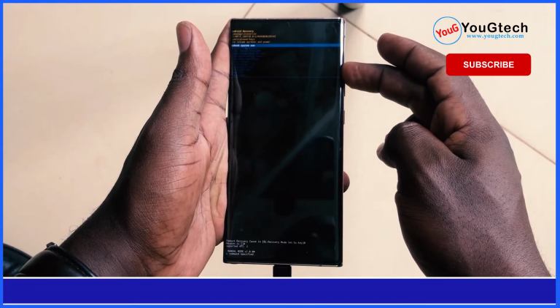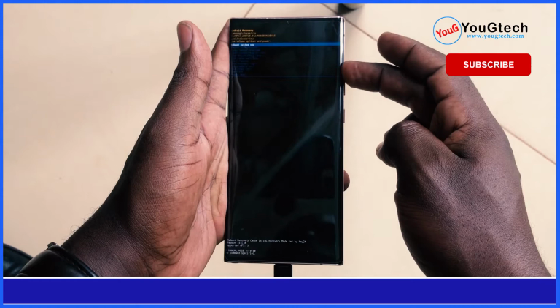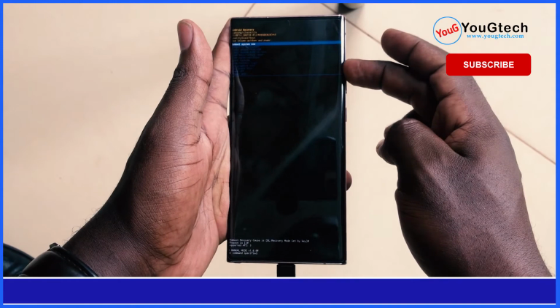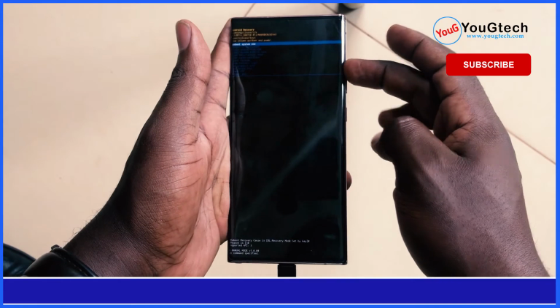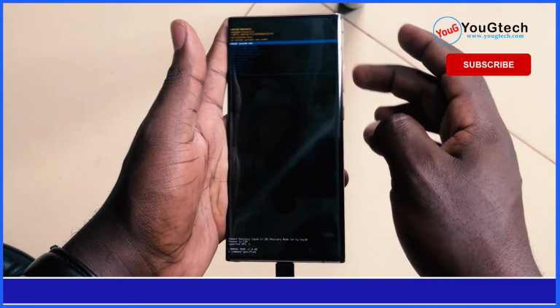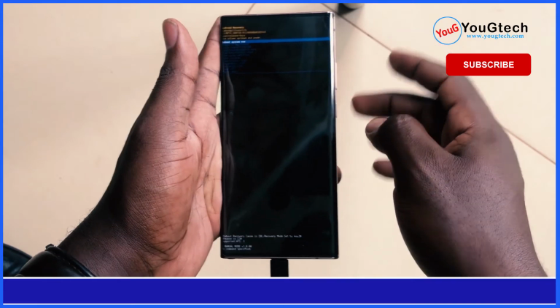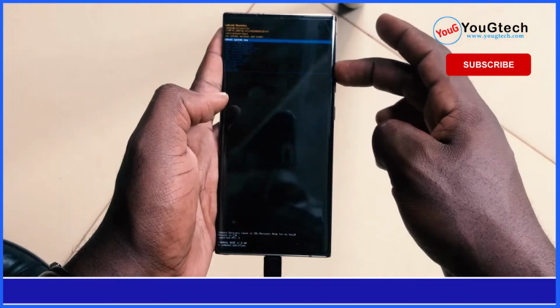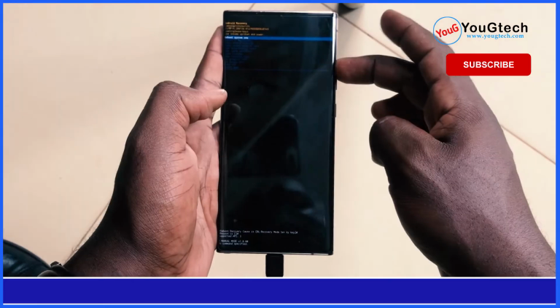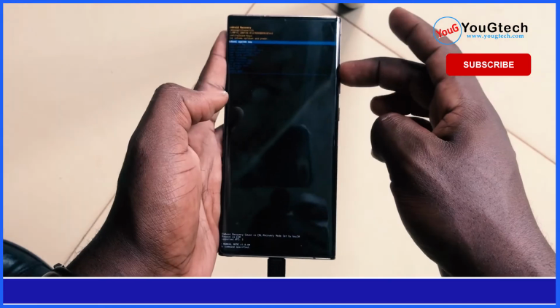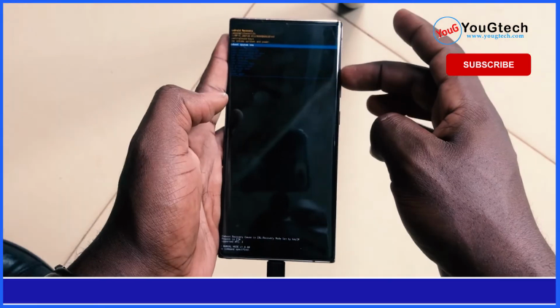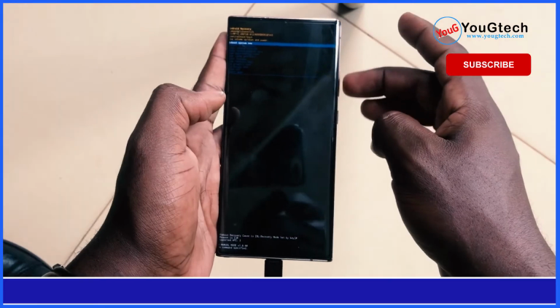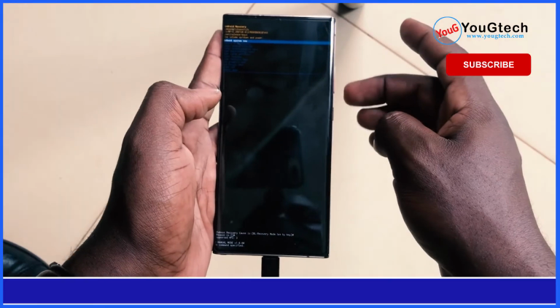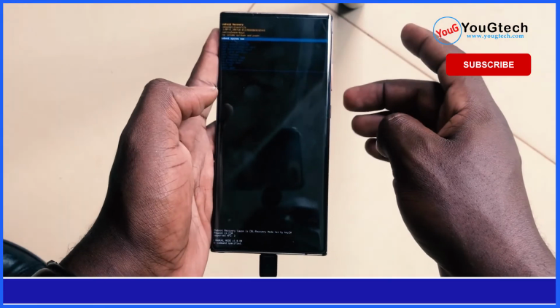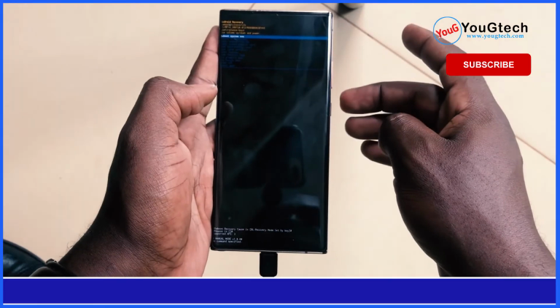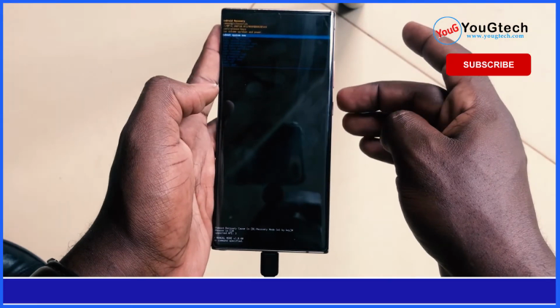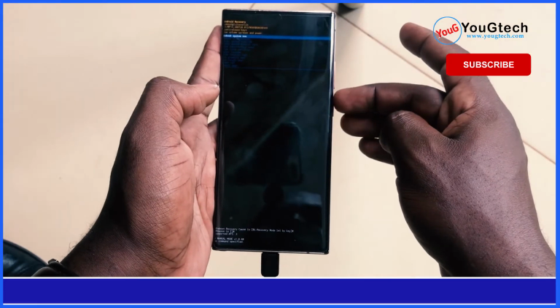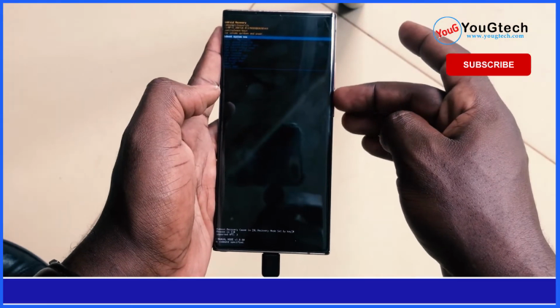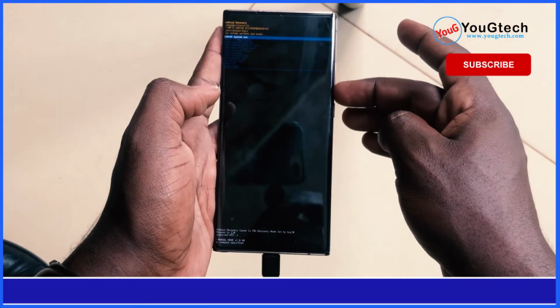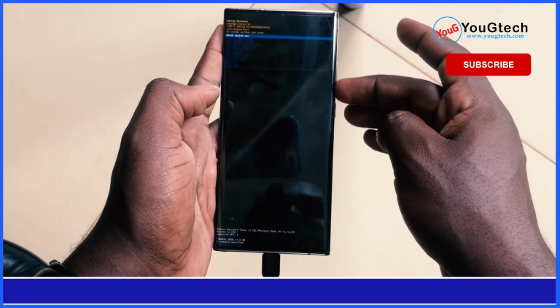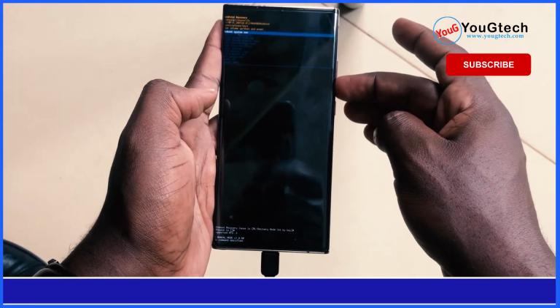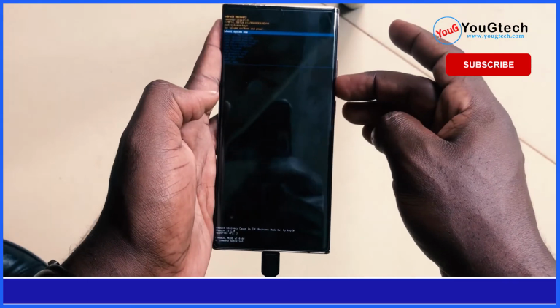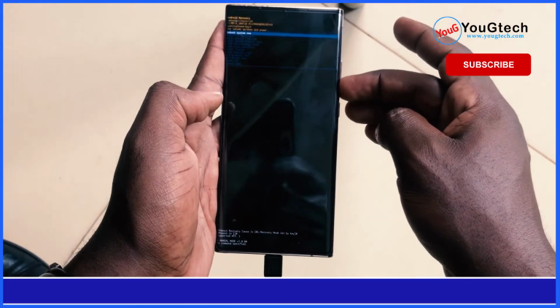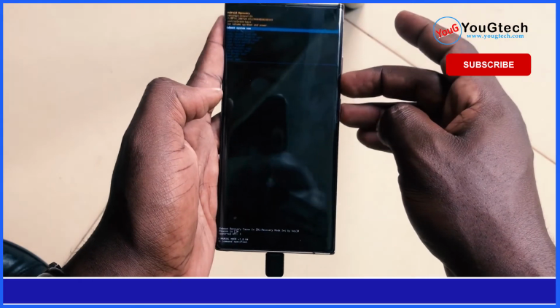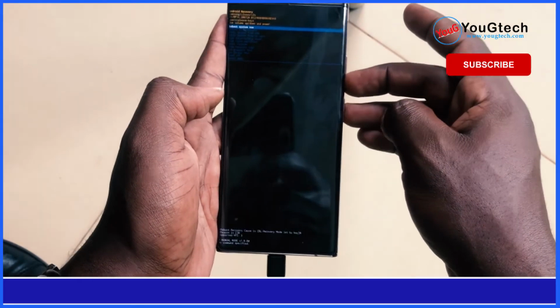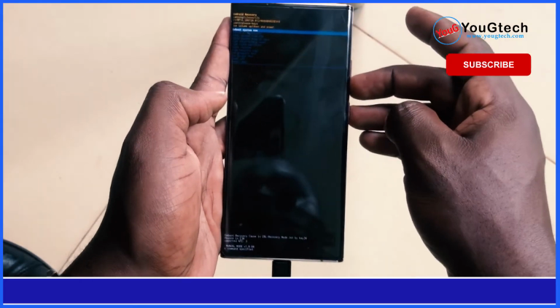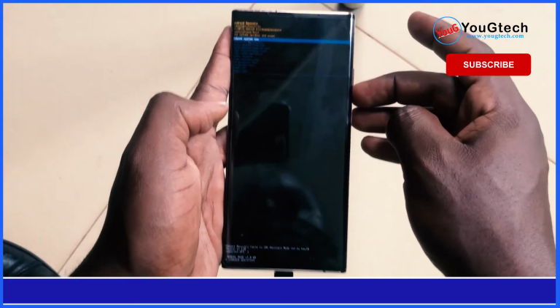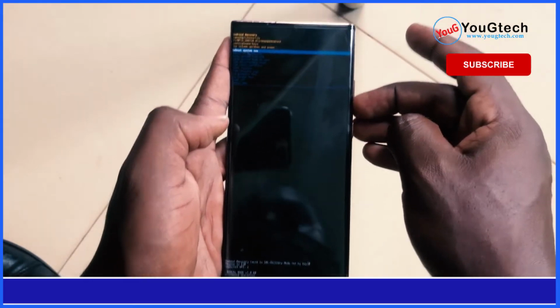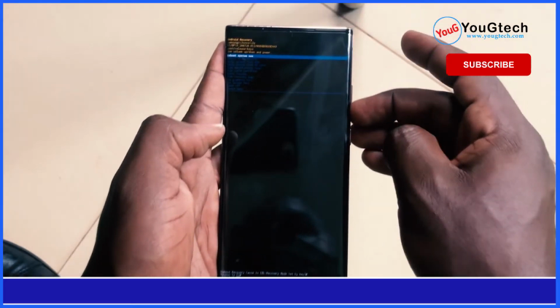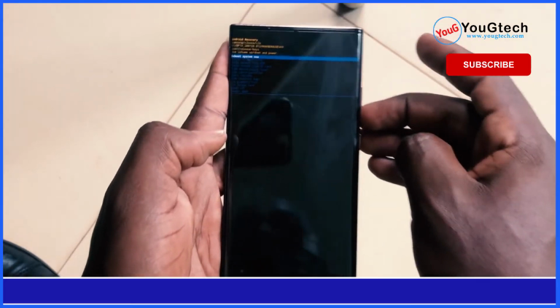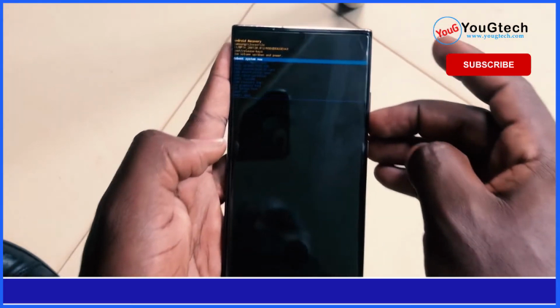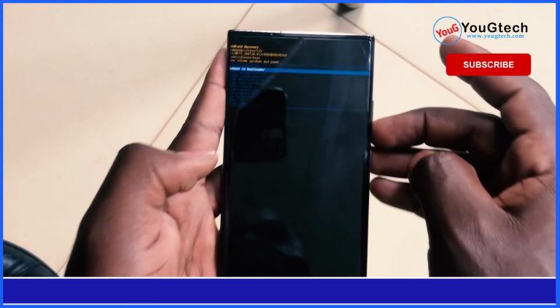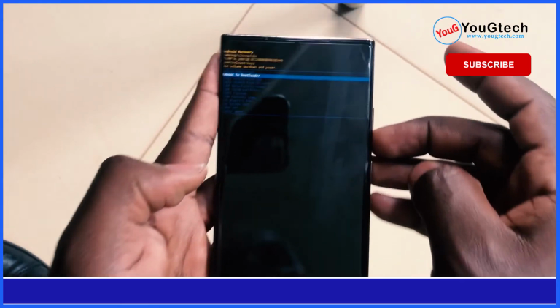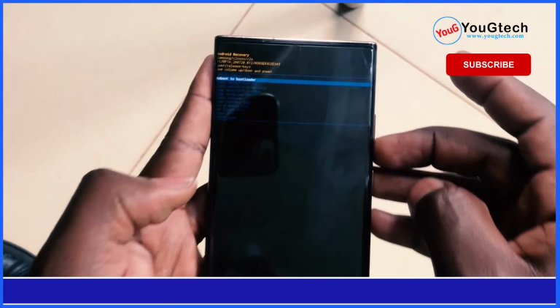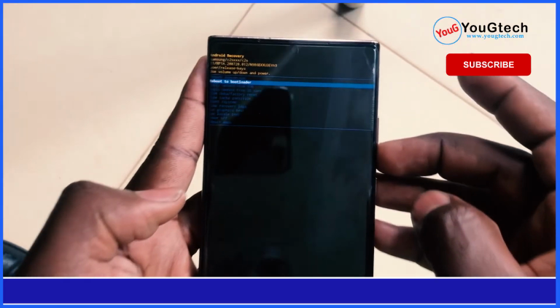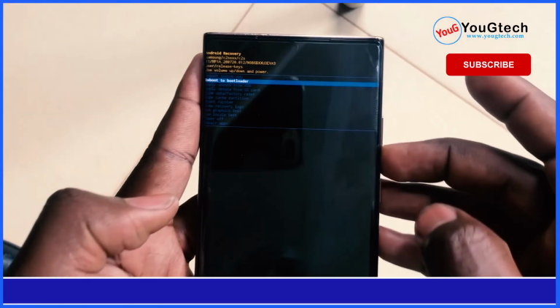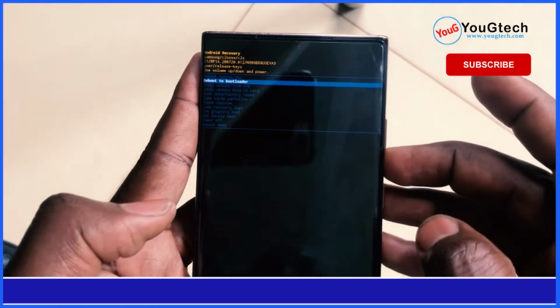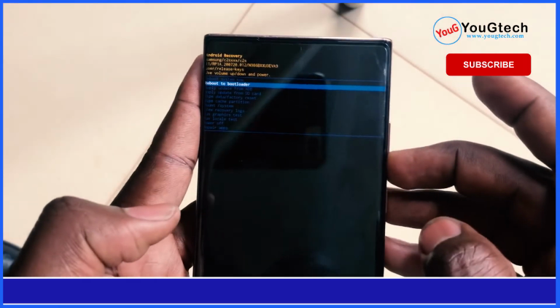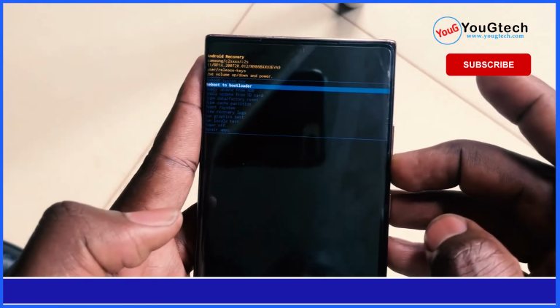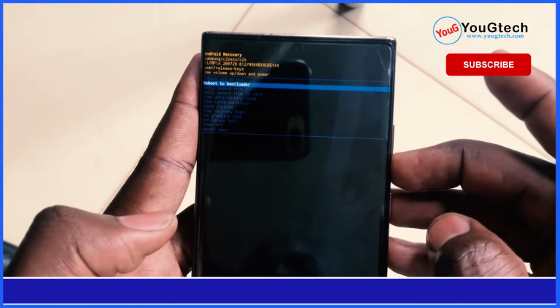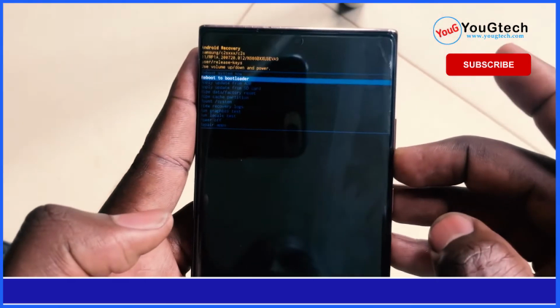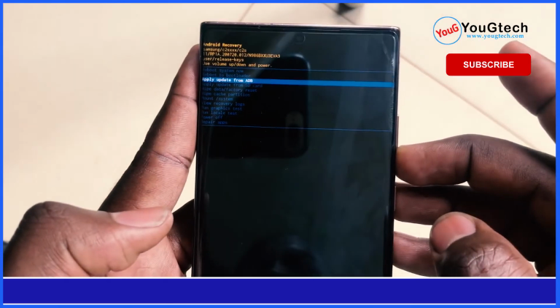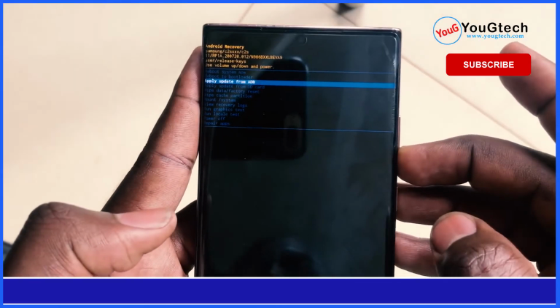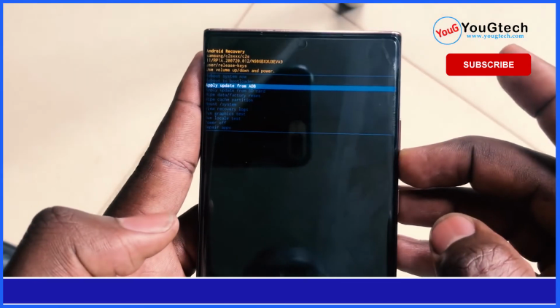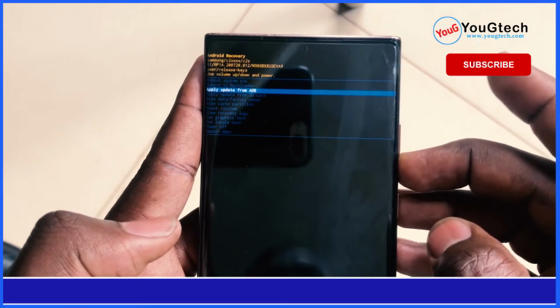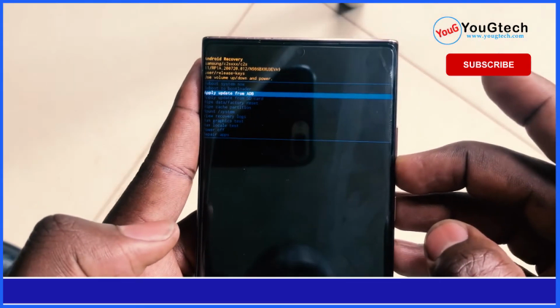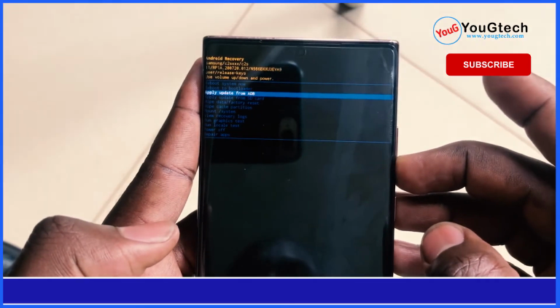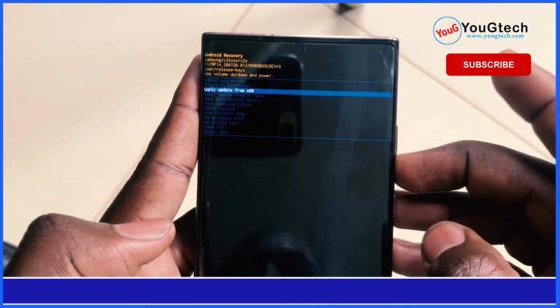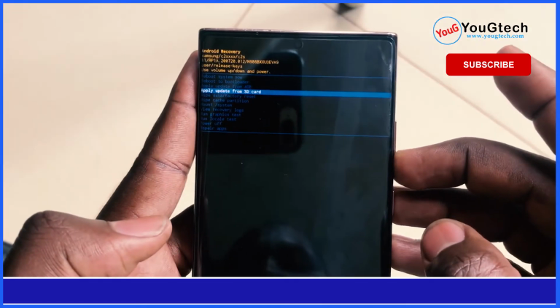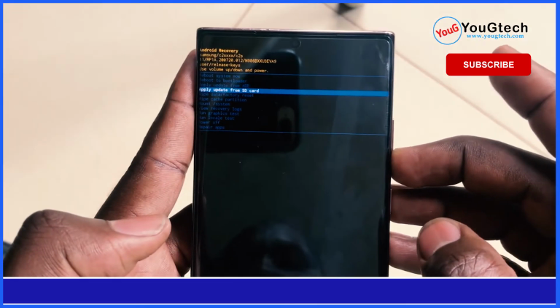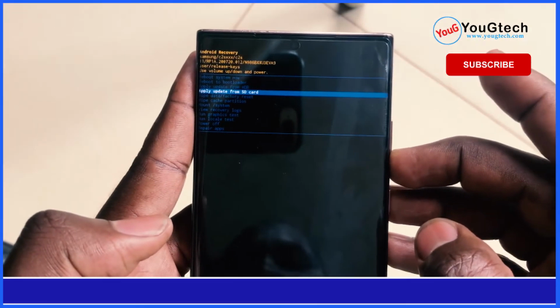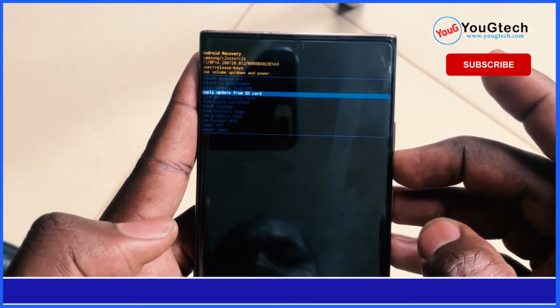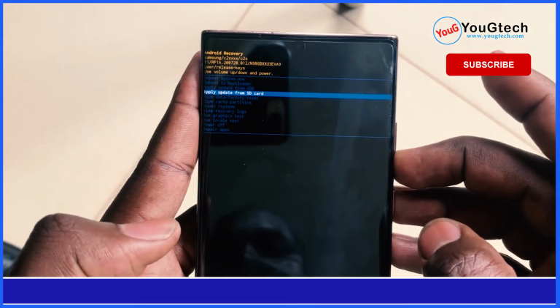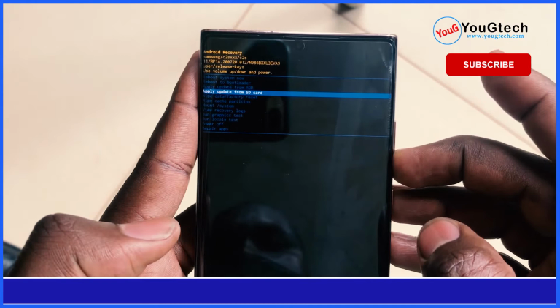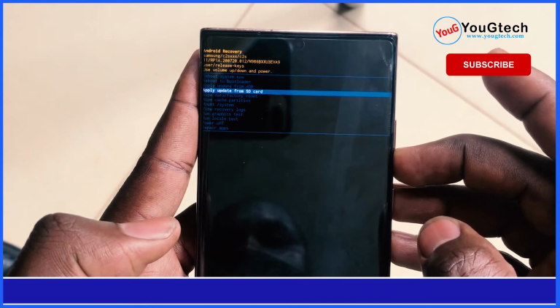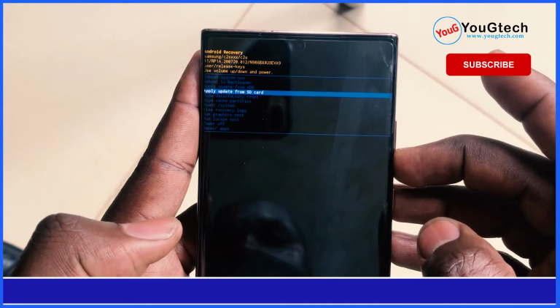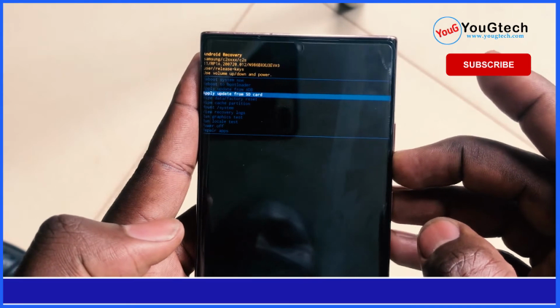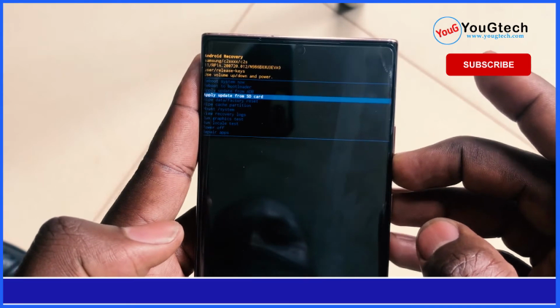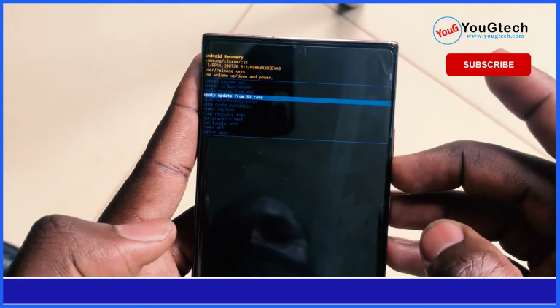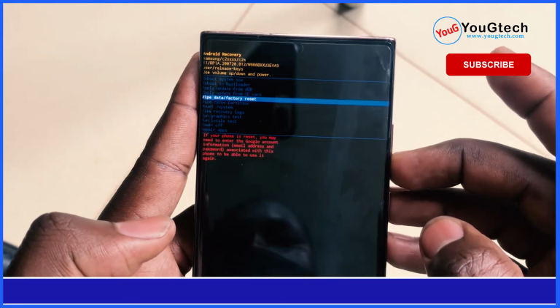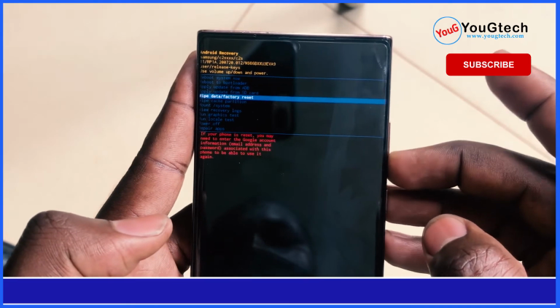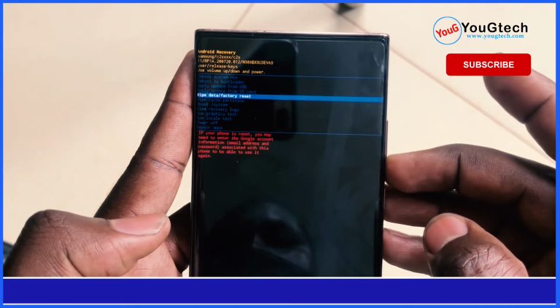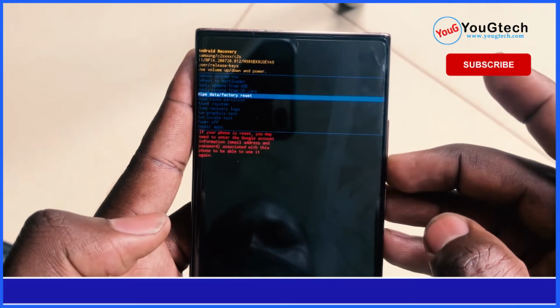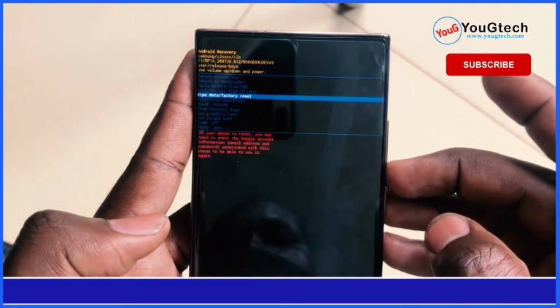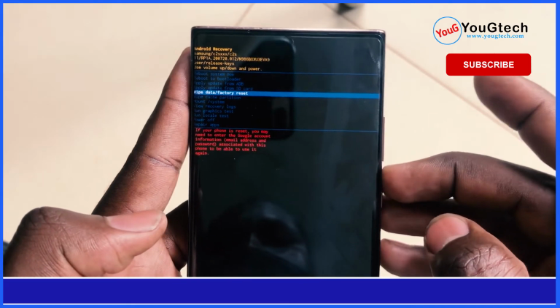Now, with the volume key, scroll down to the wipe data or factory reset option and select the option using the power key.